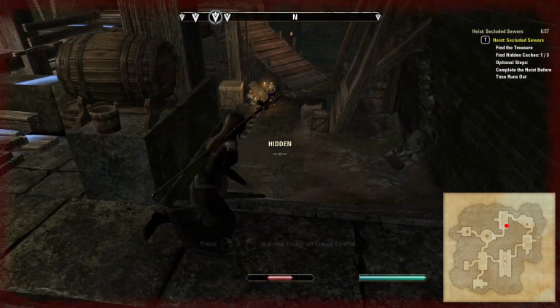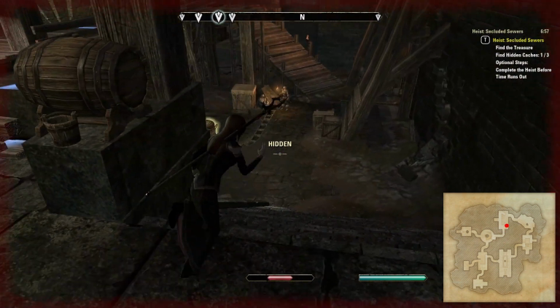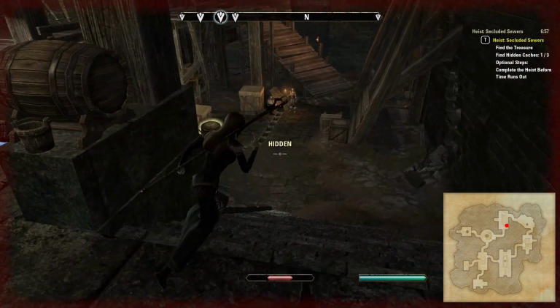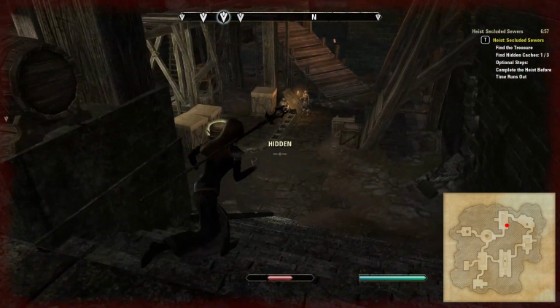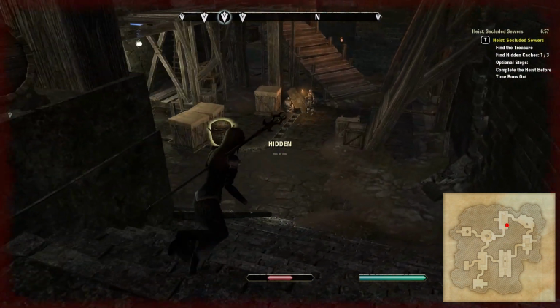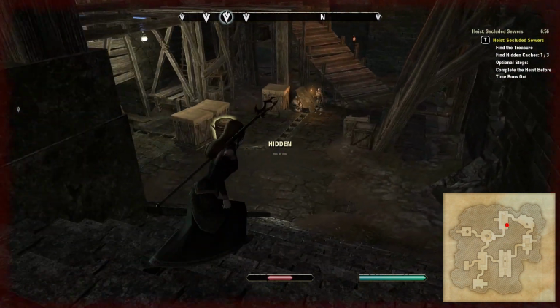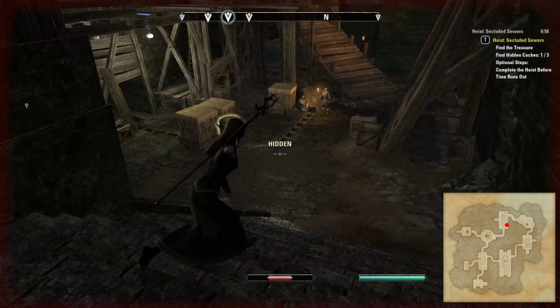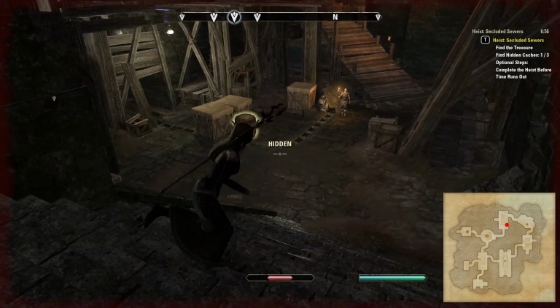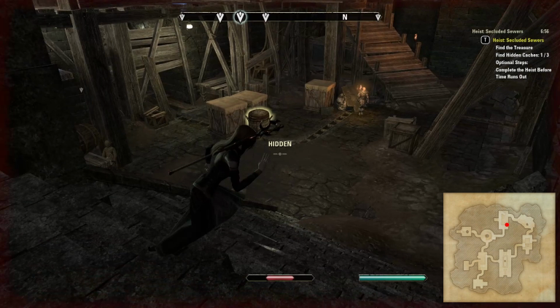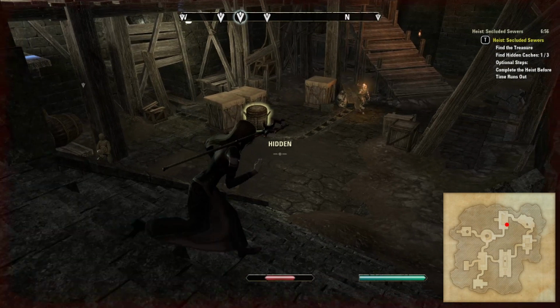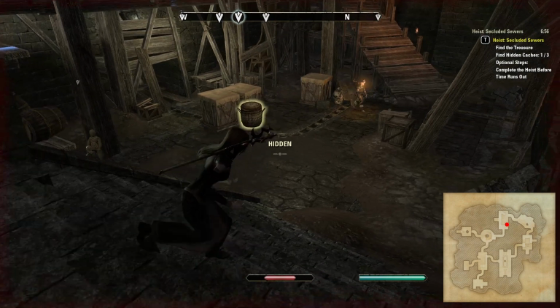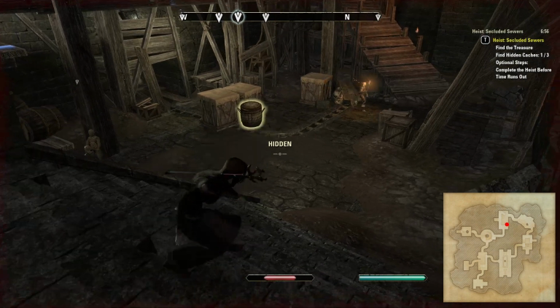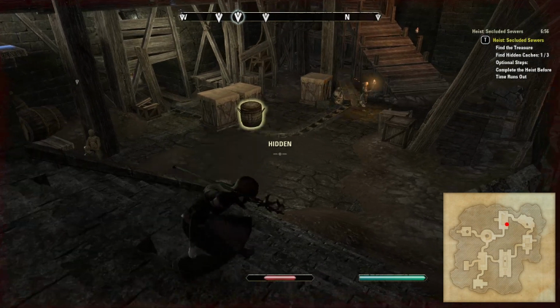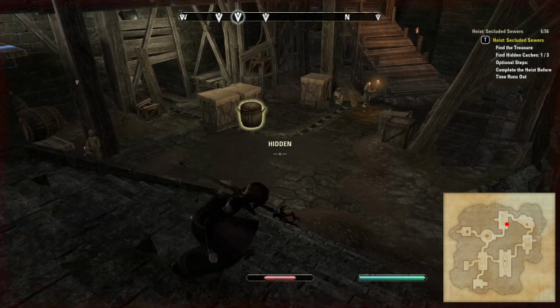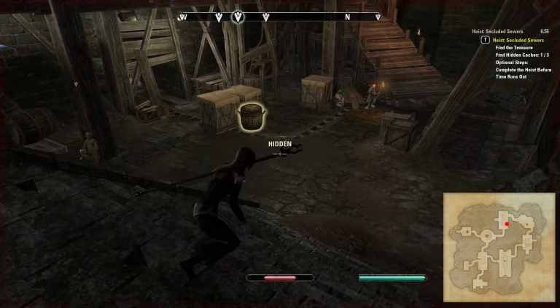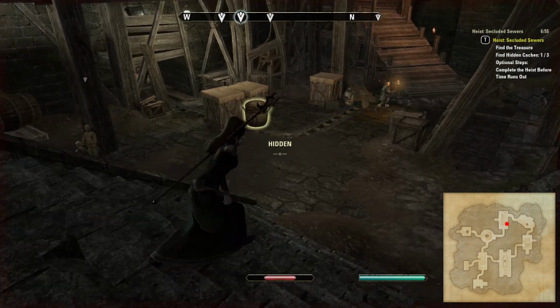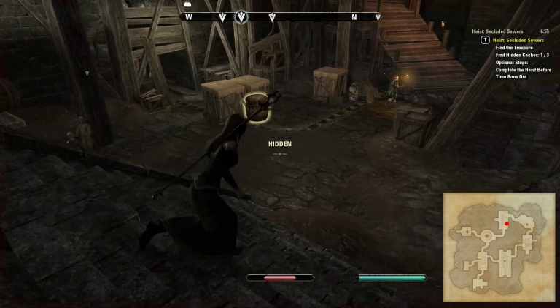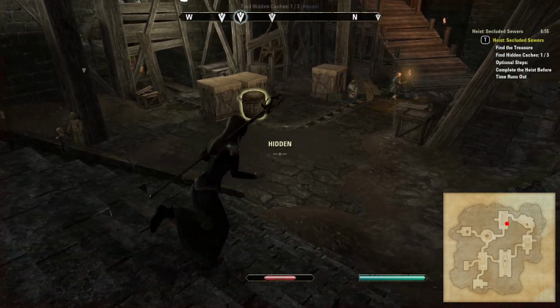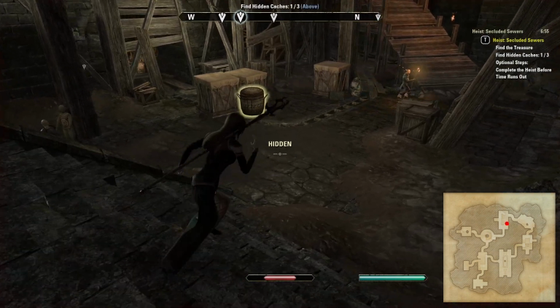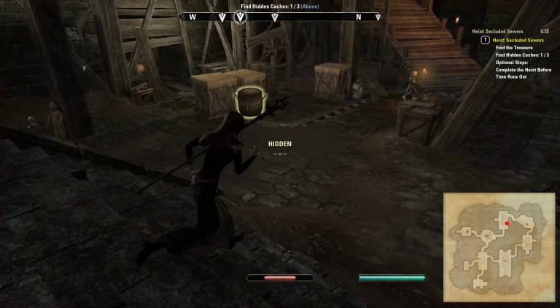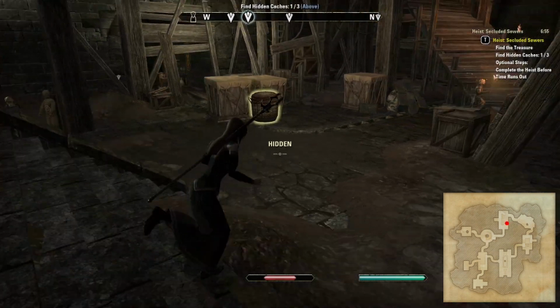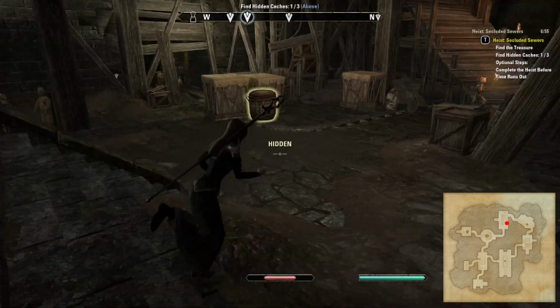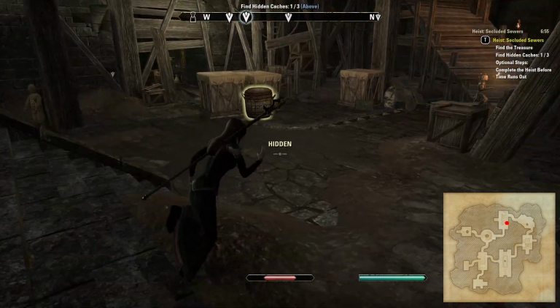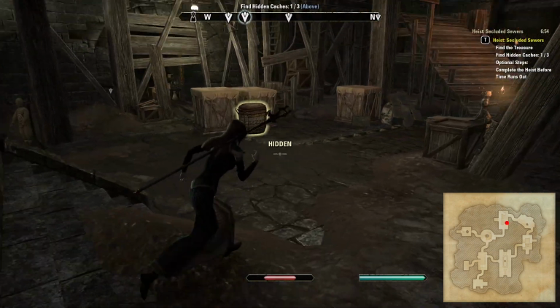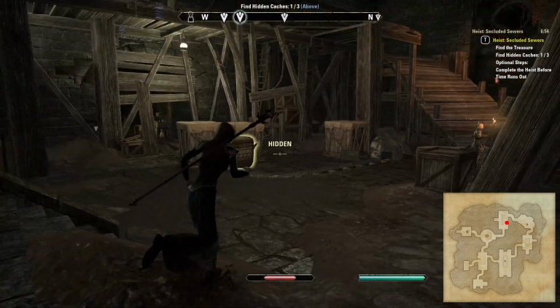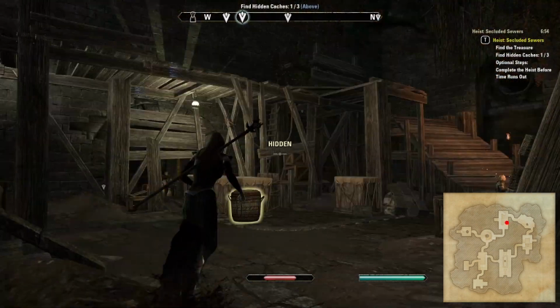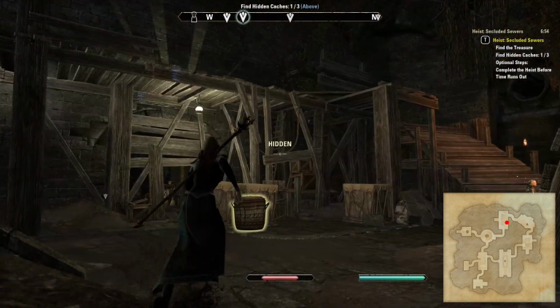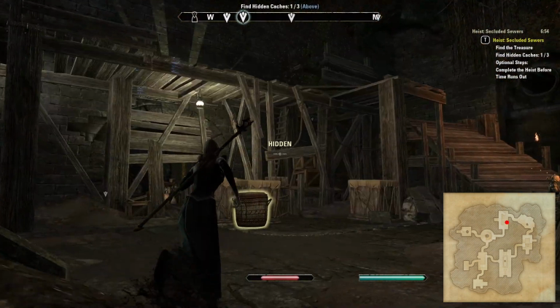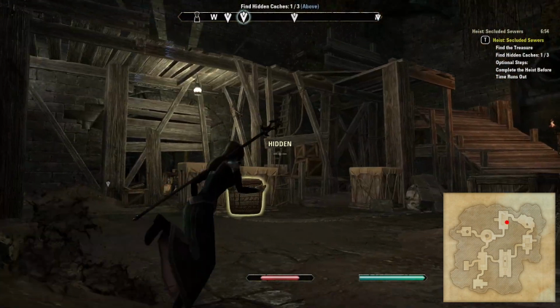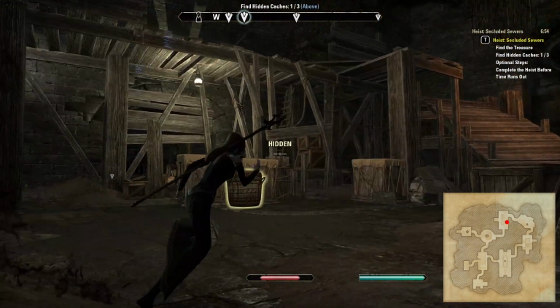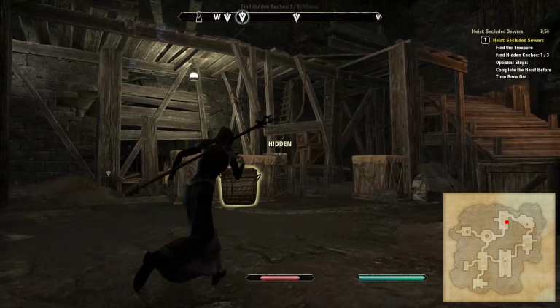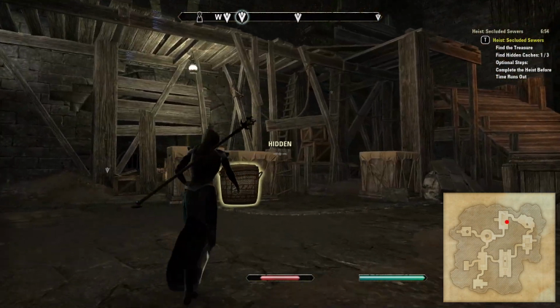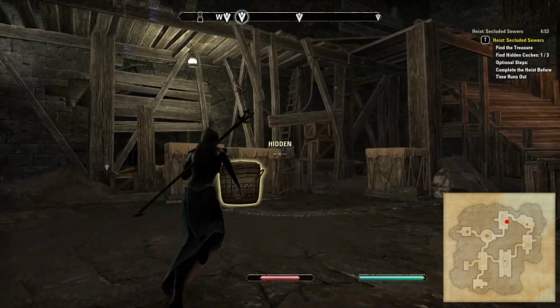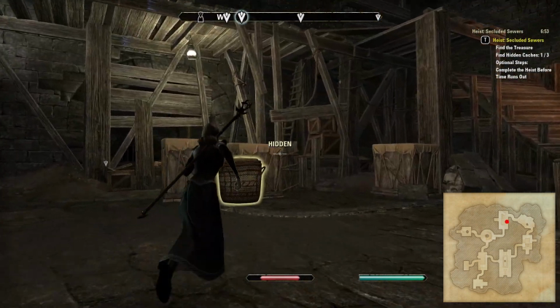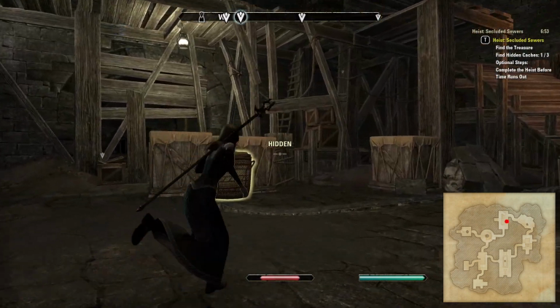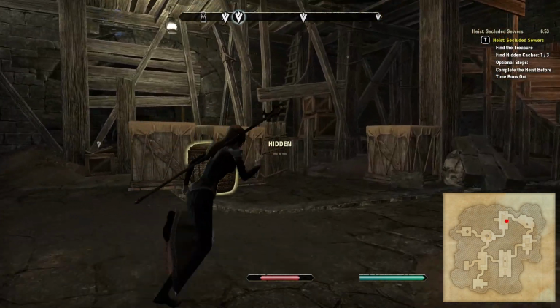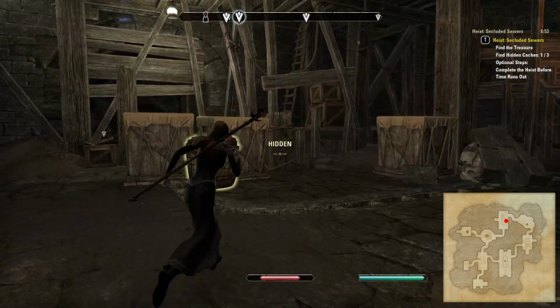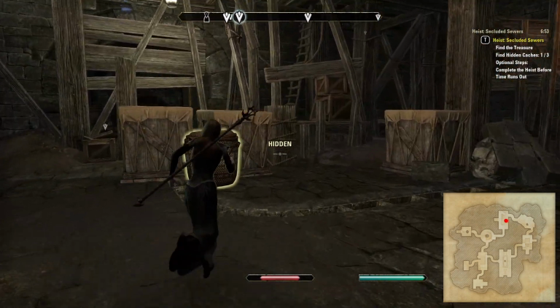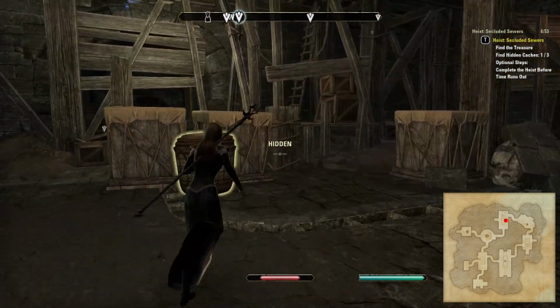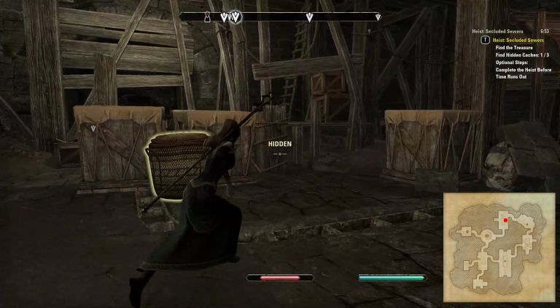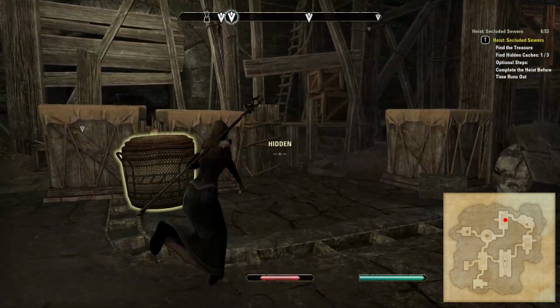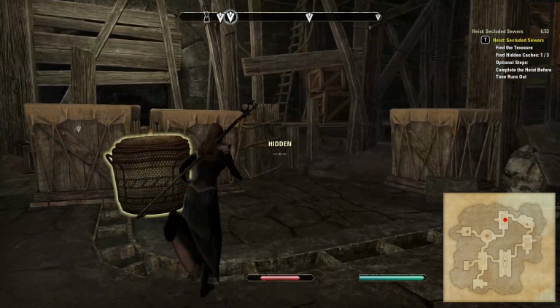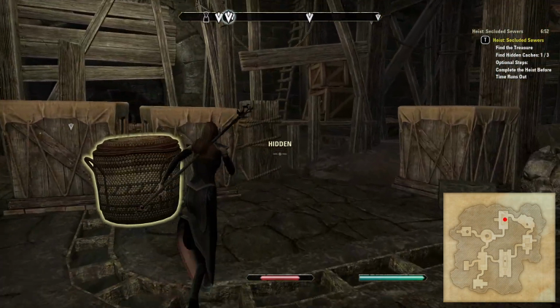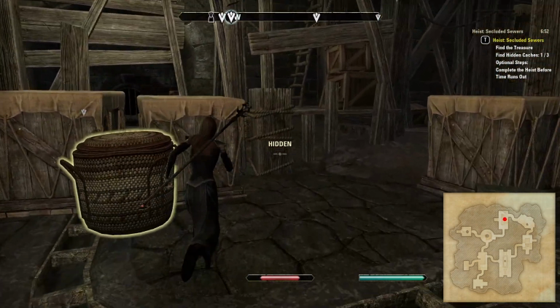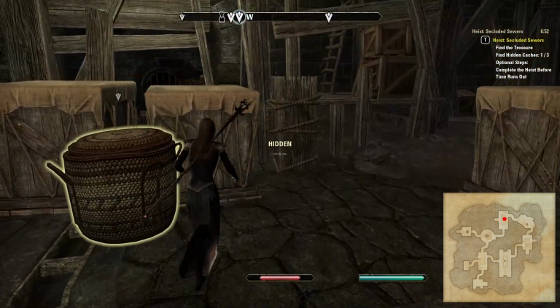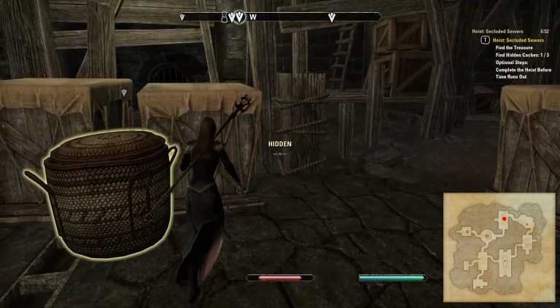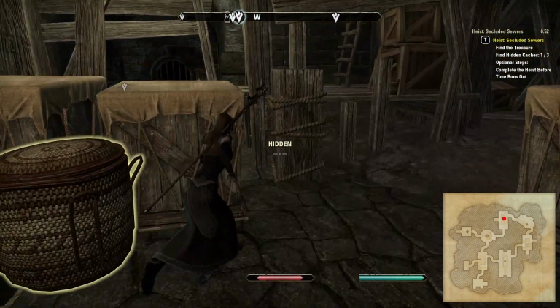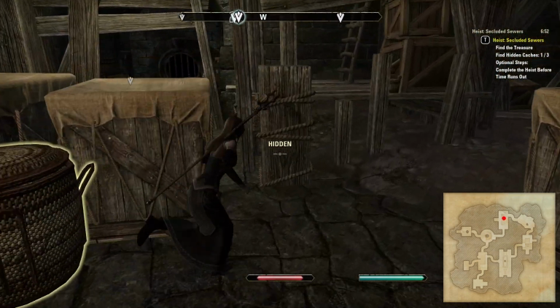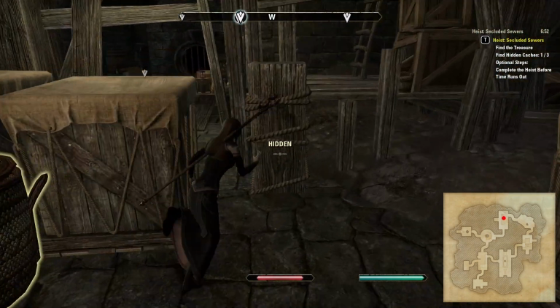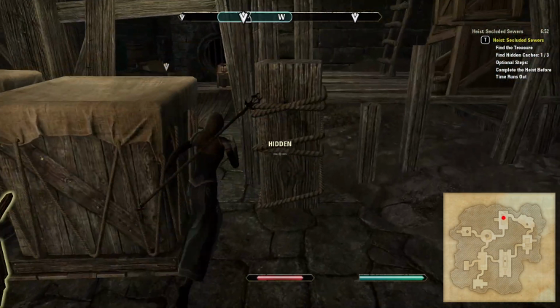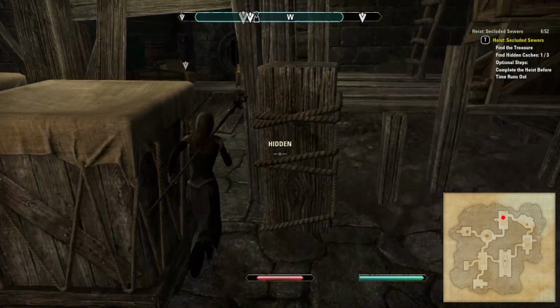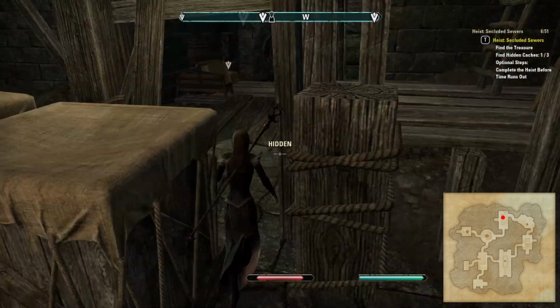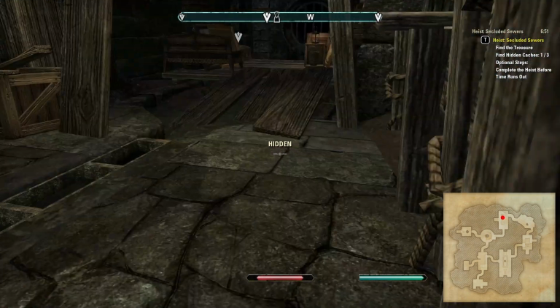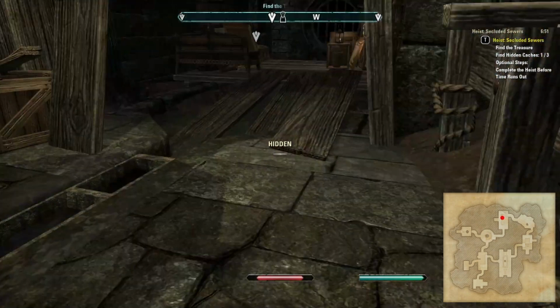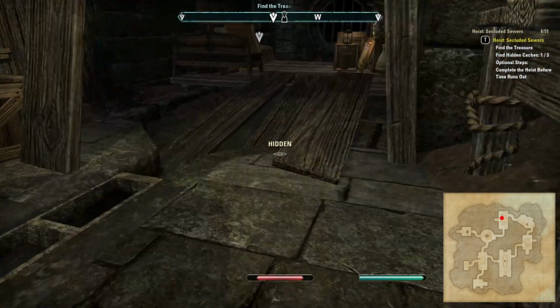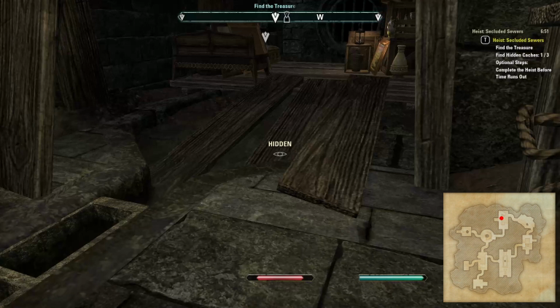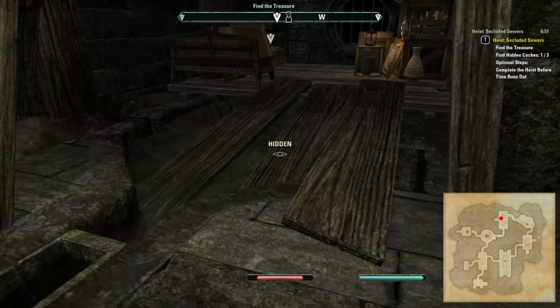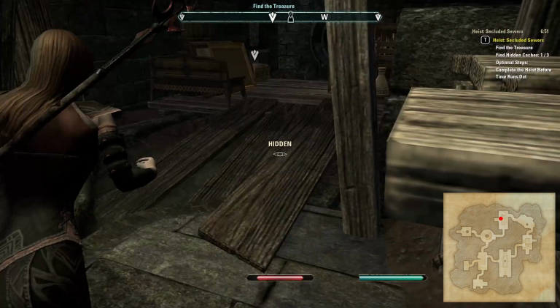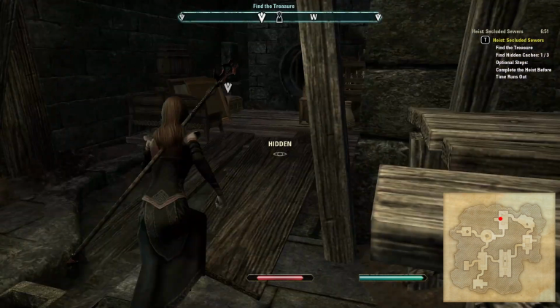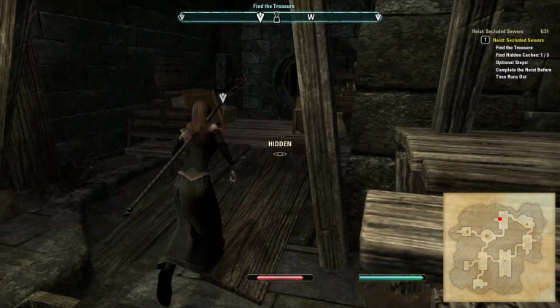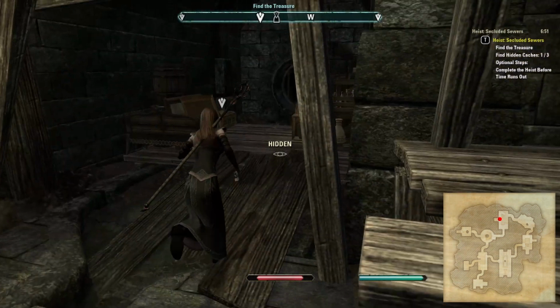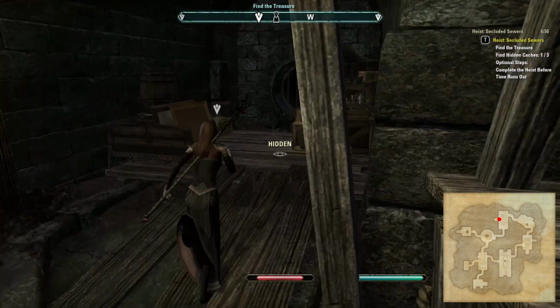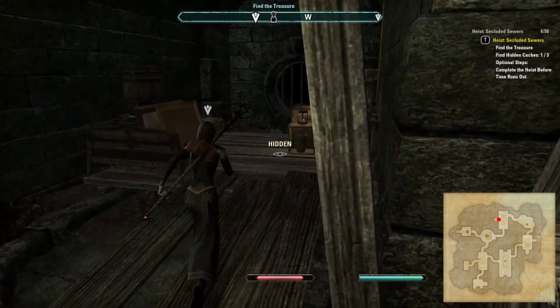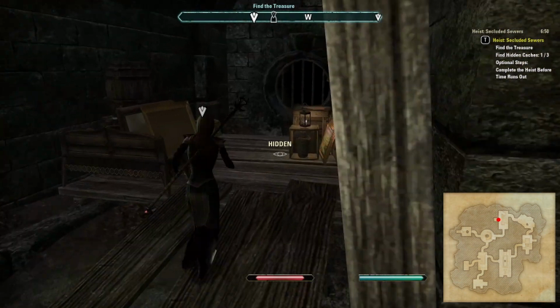The first possible location for the main treasure is down the stairs and in a small room on the left. Watch out for the three NPCs in this area.